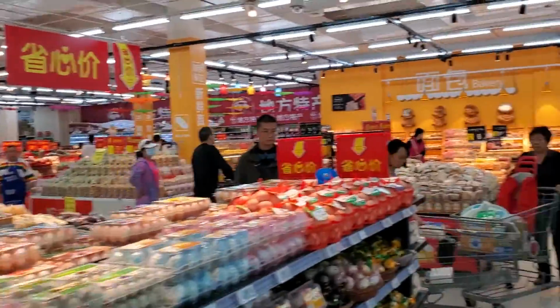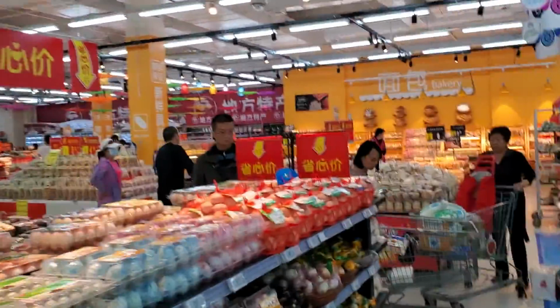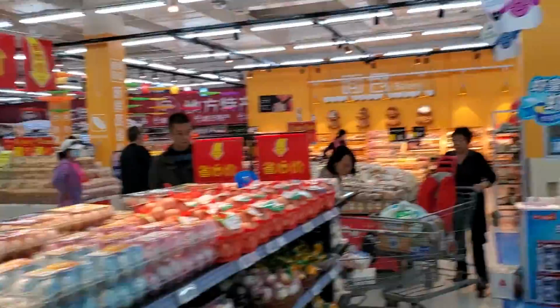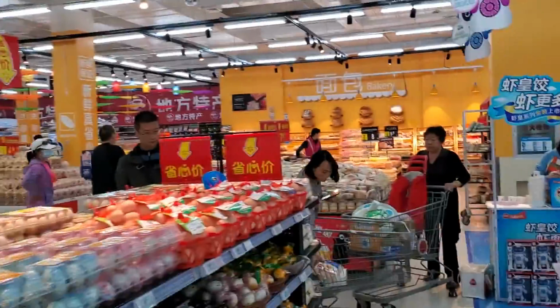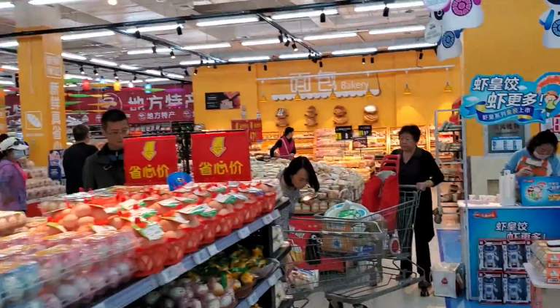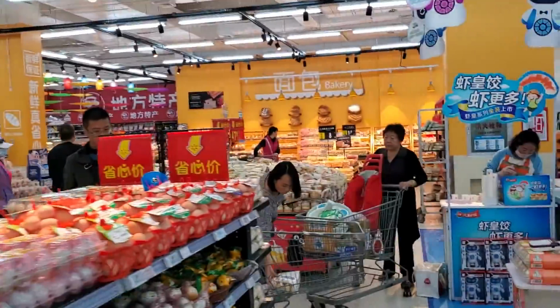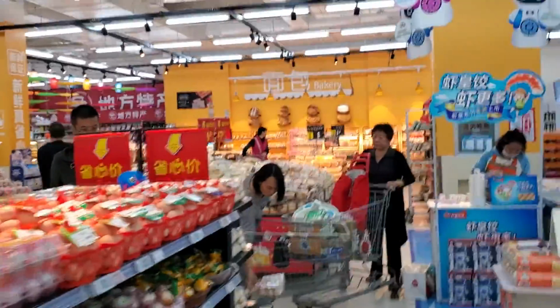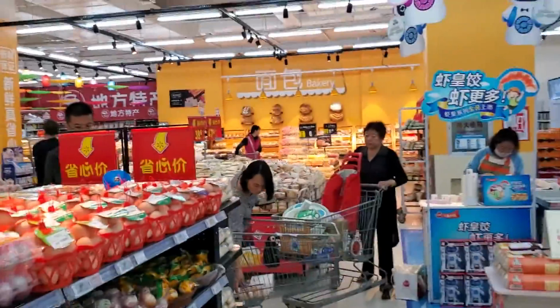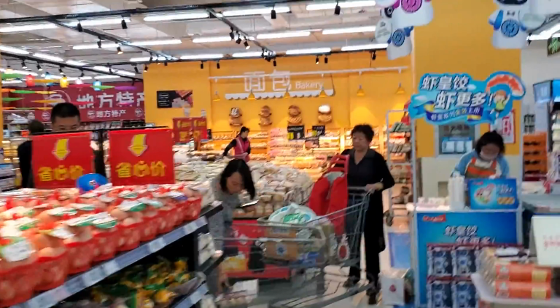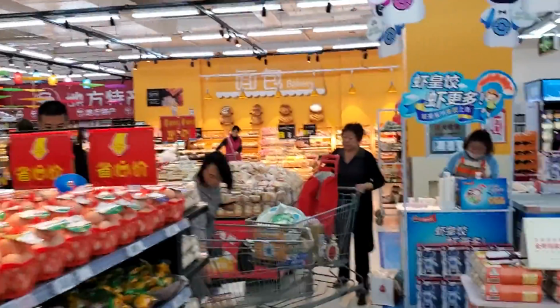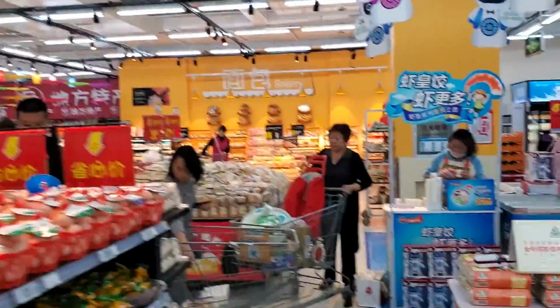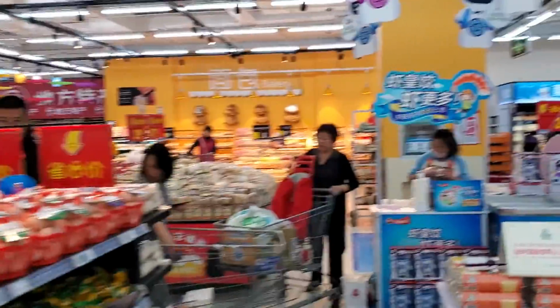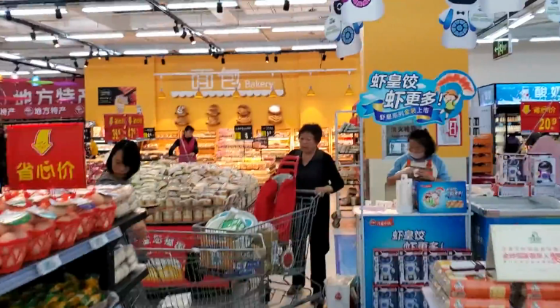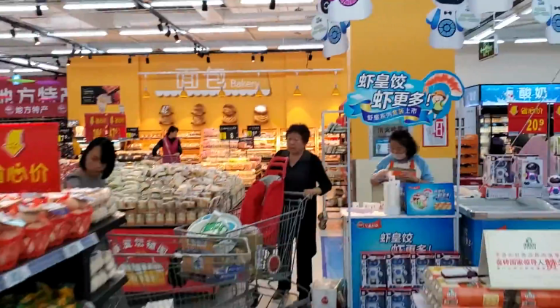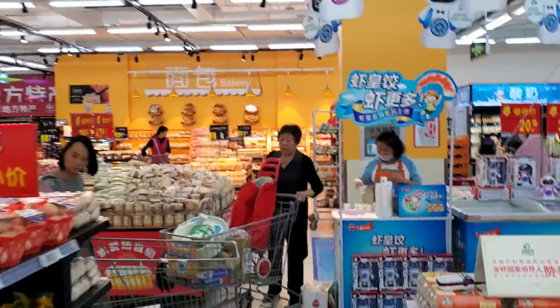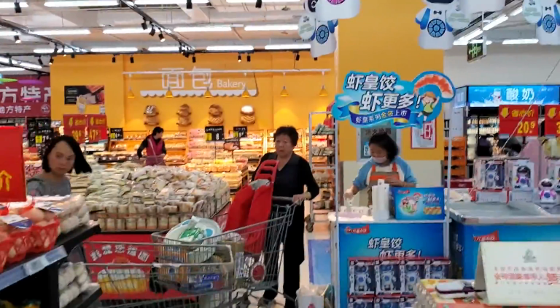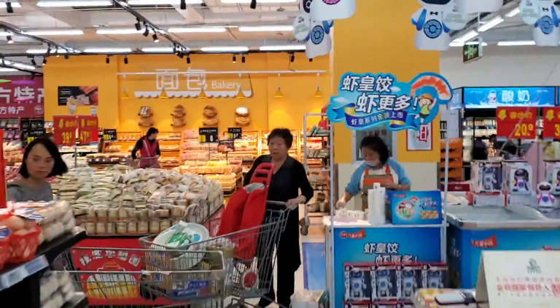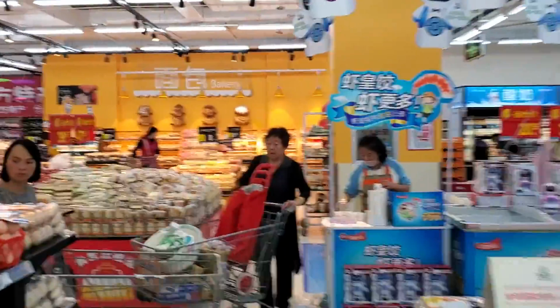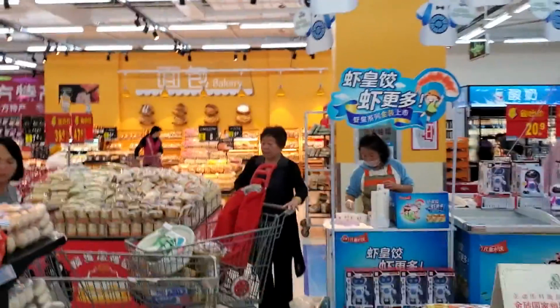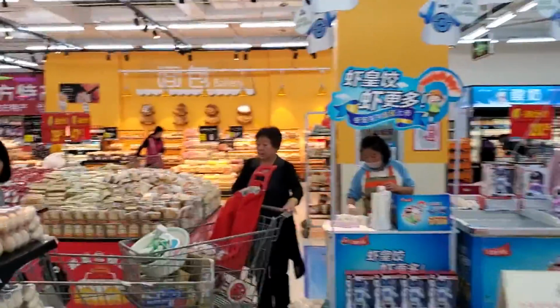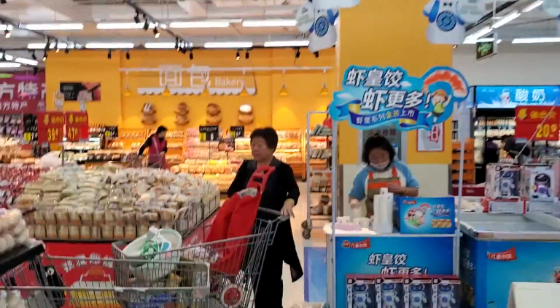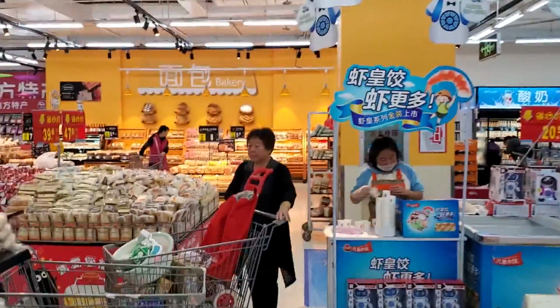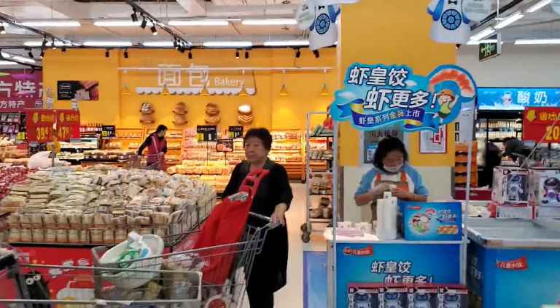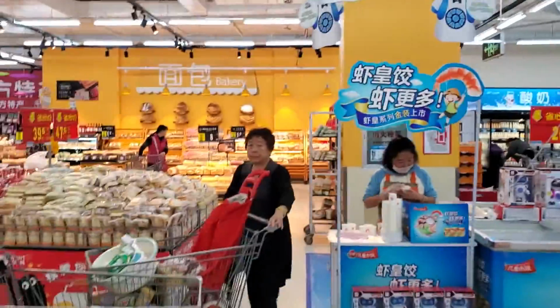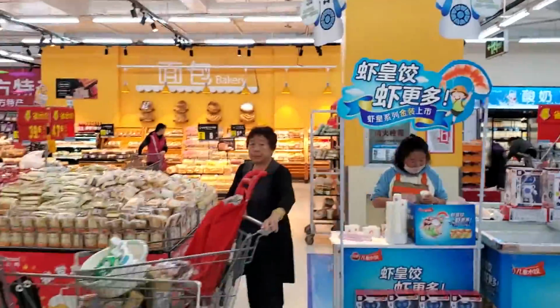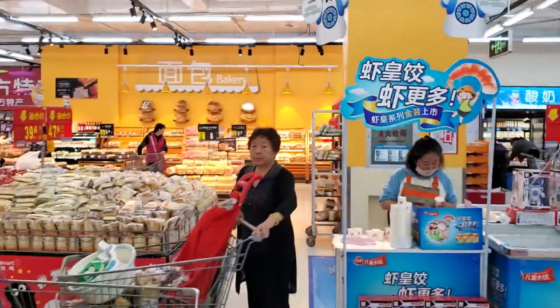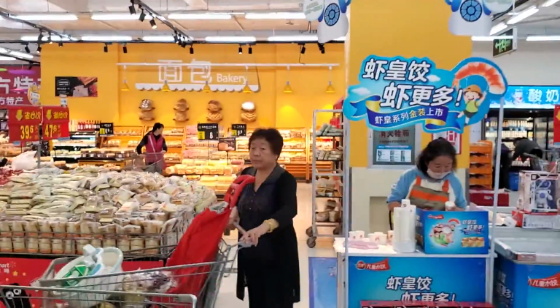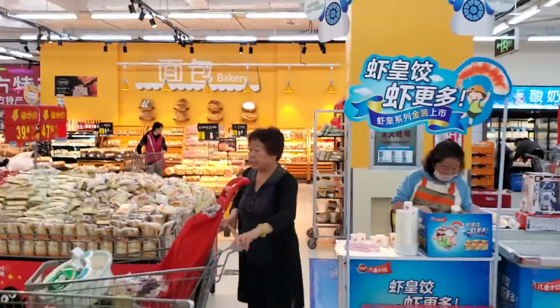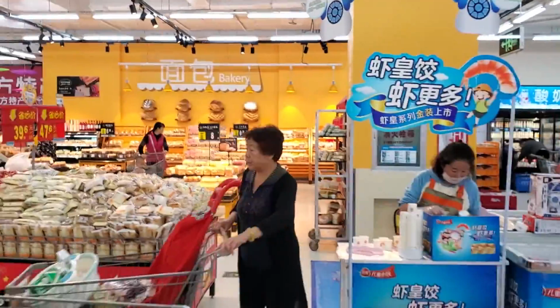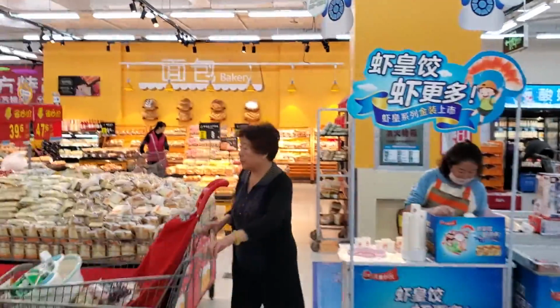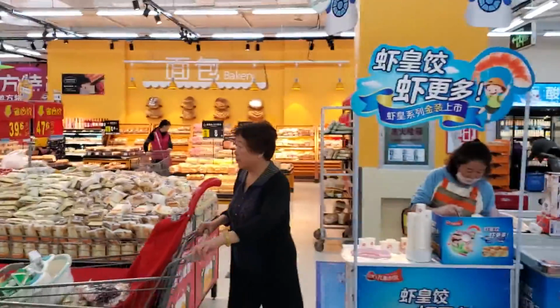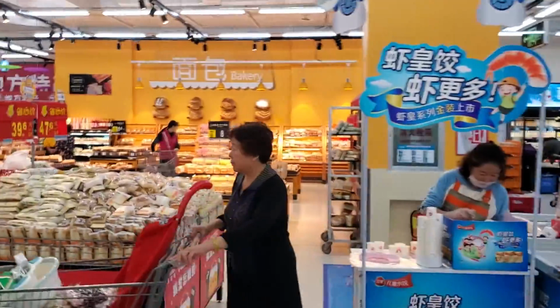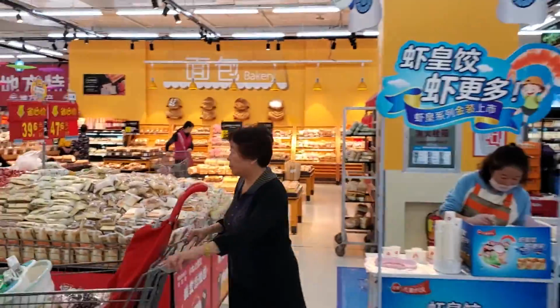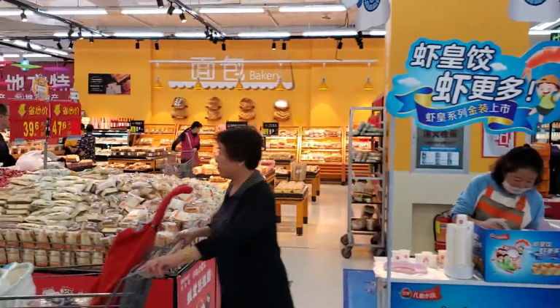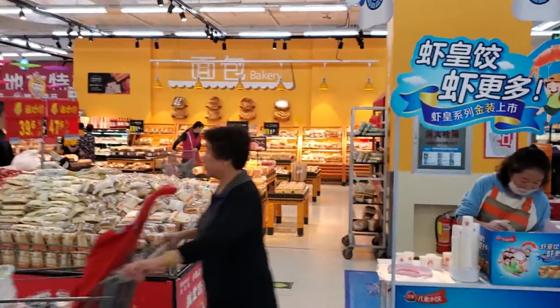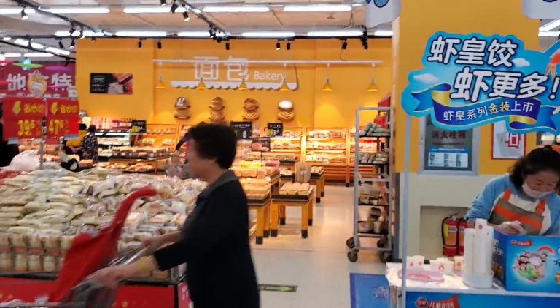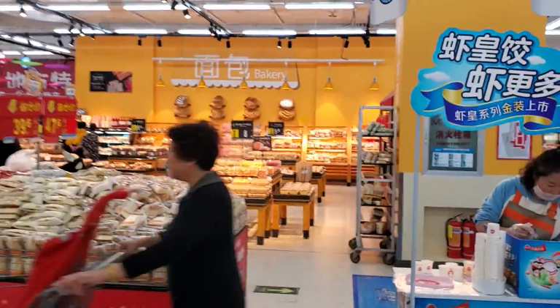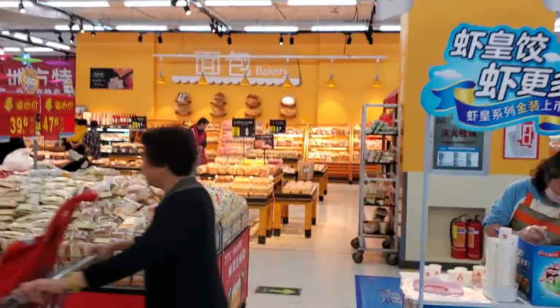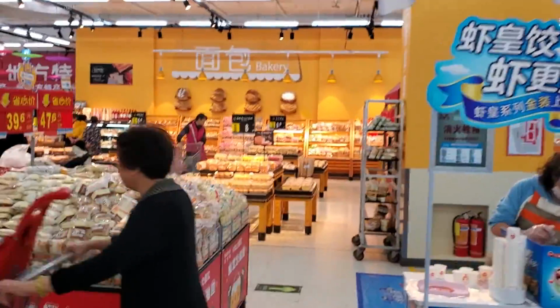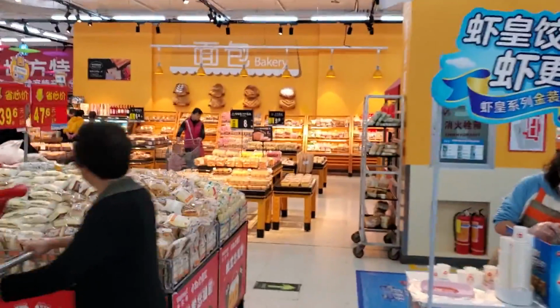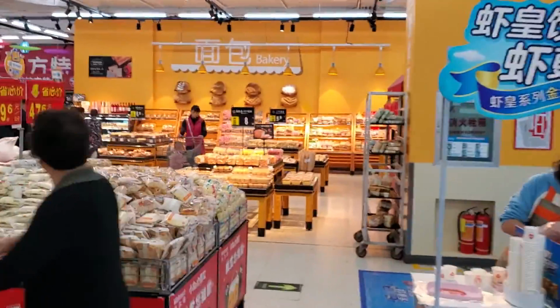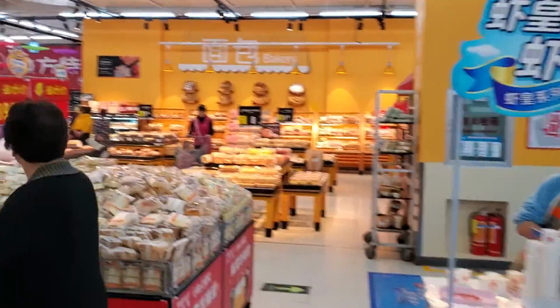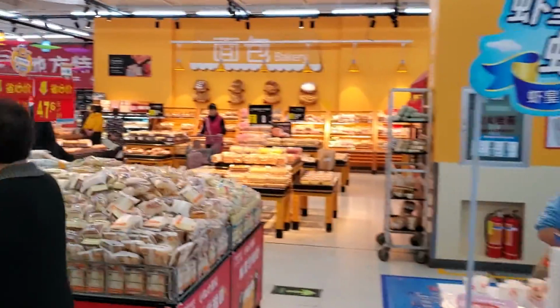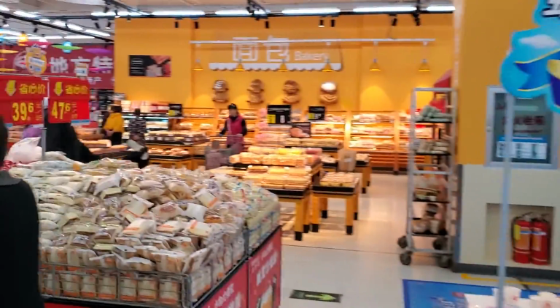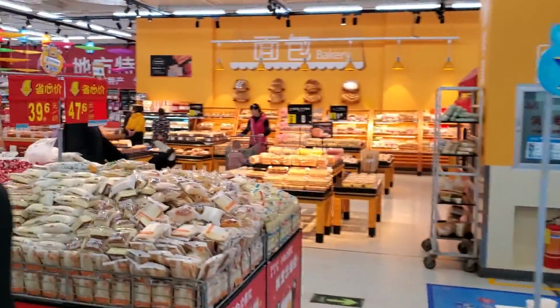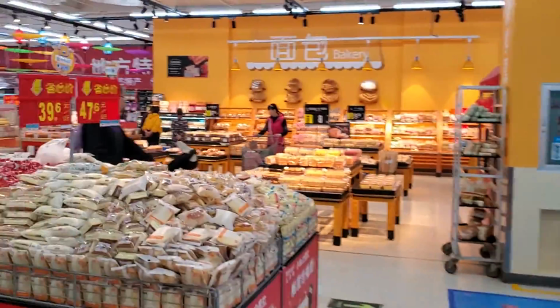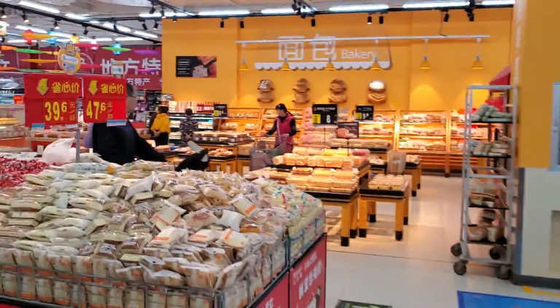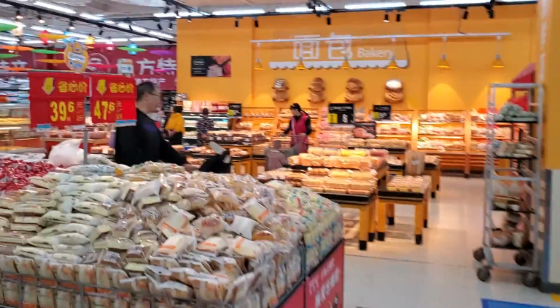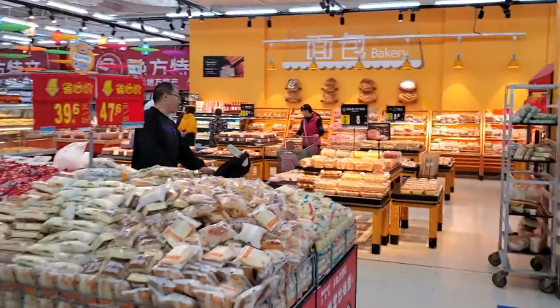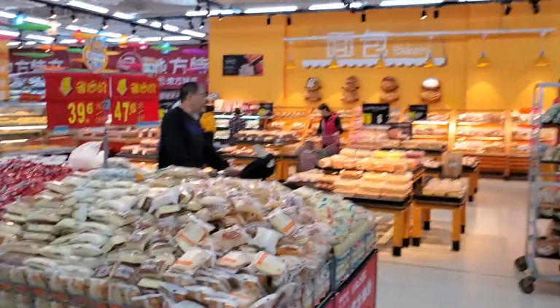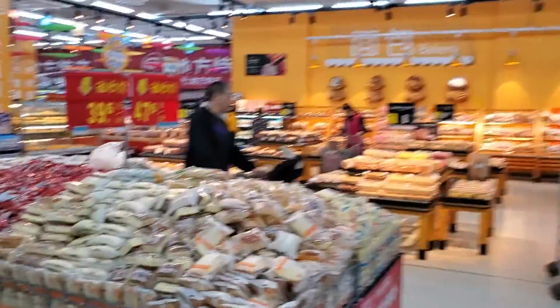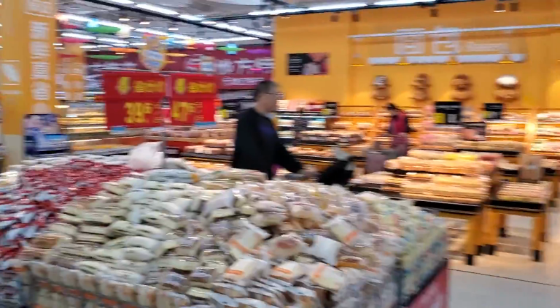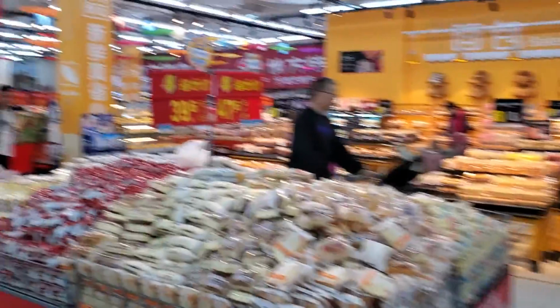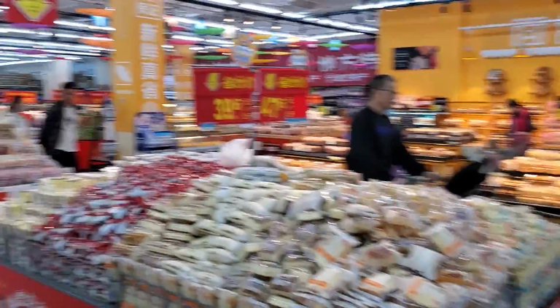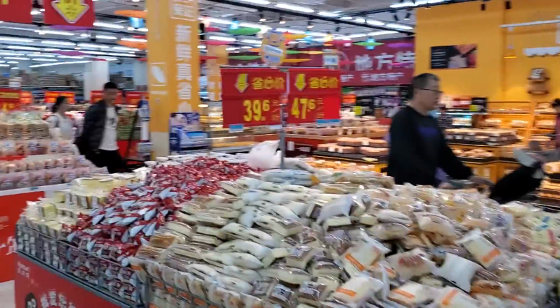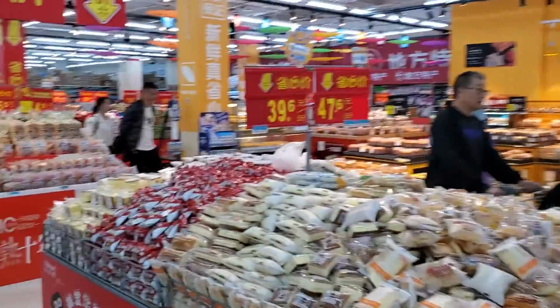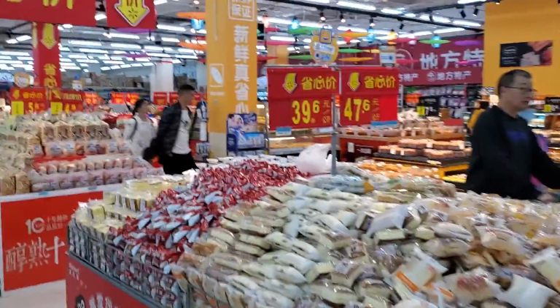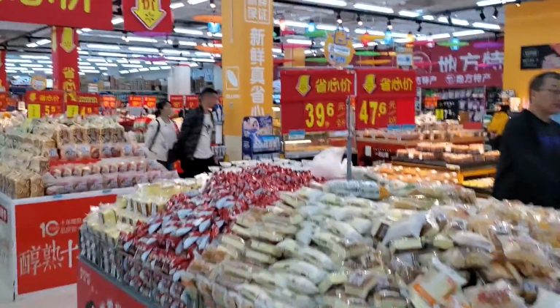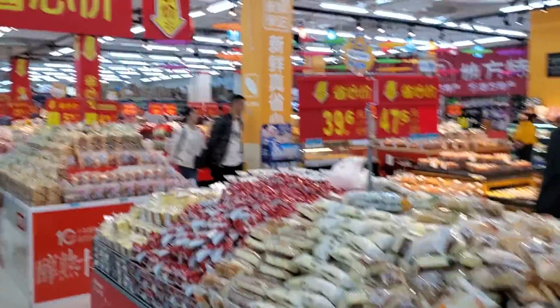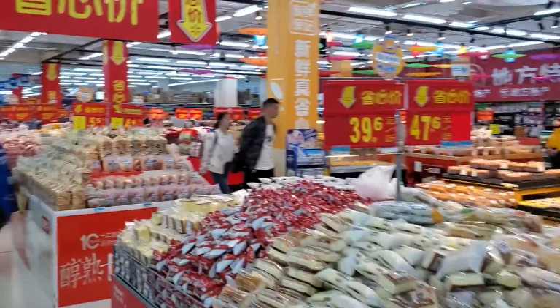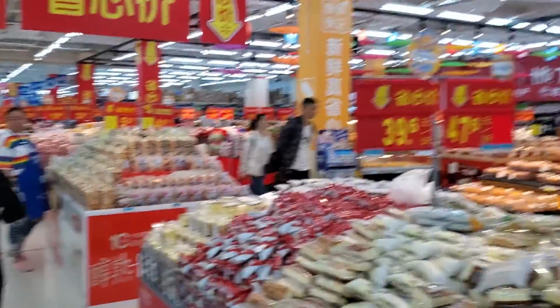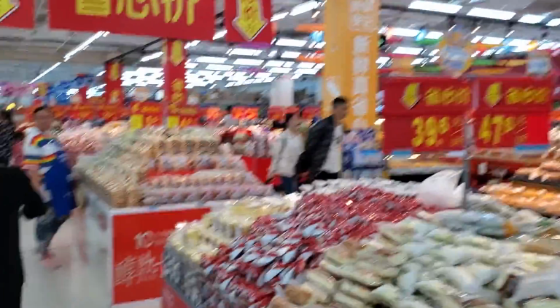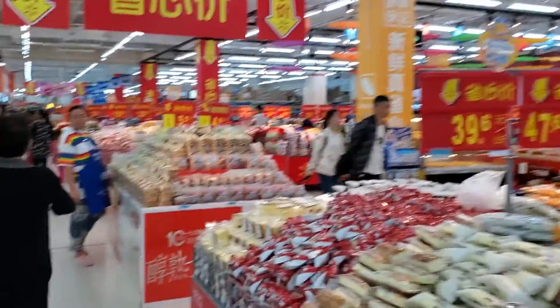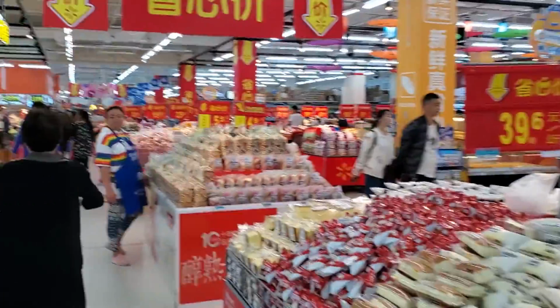I'm going to try to look for an umbrella, some shaving cream, and shaving razors.